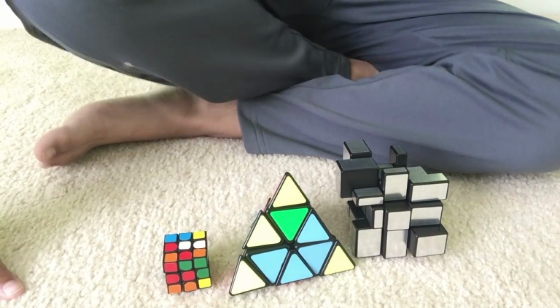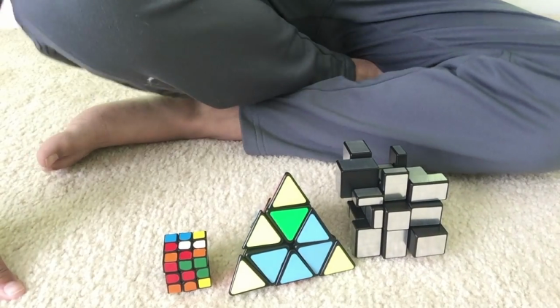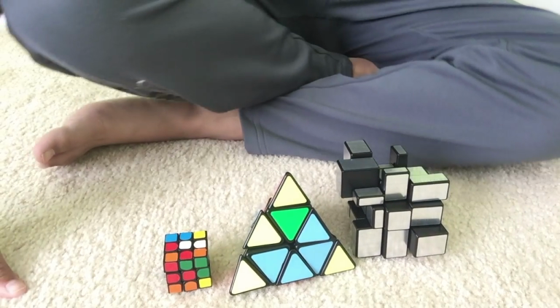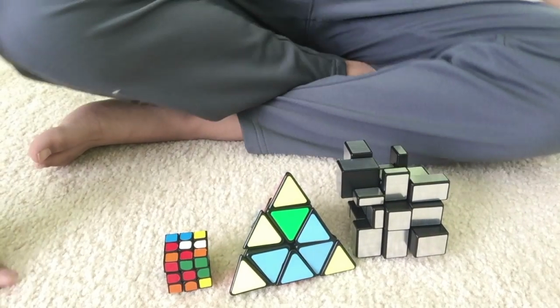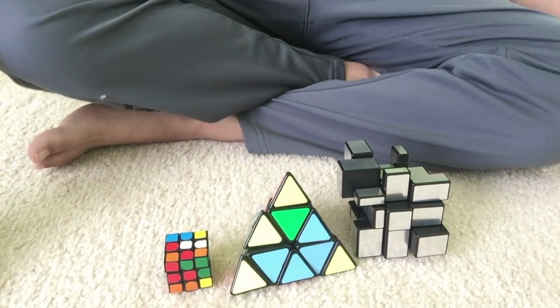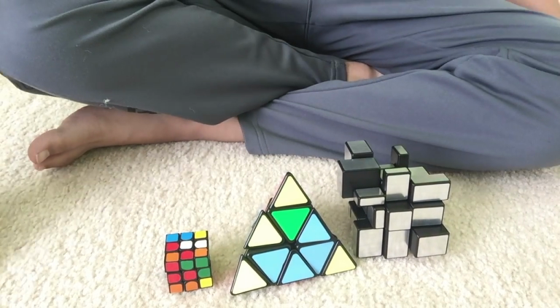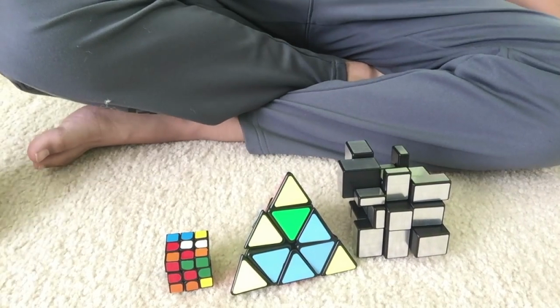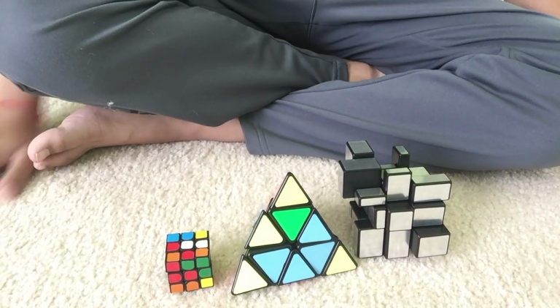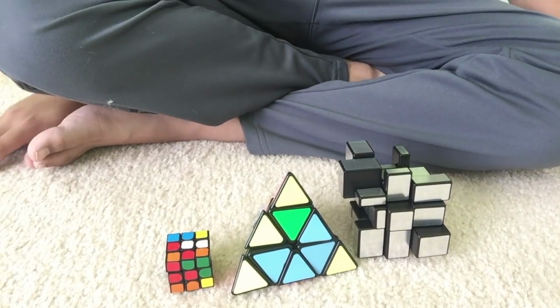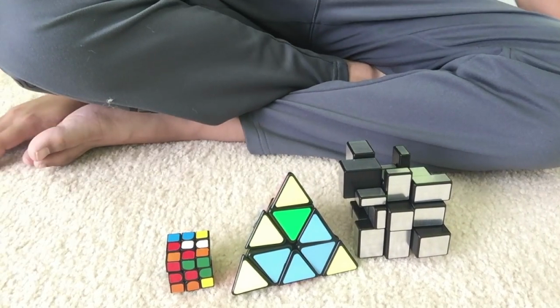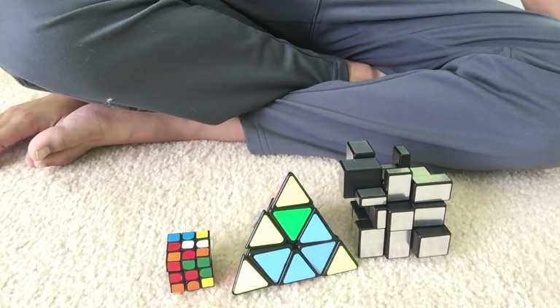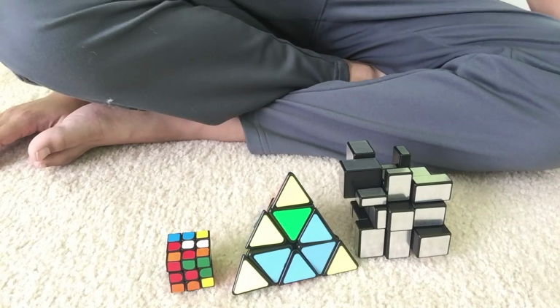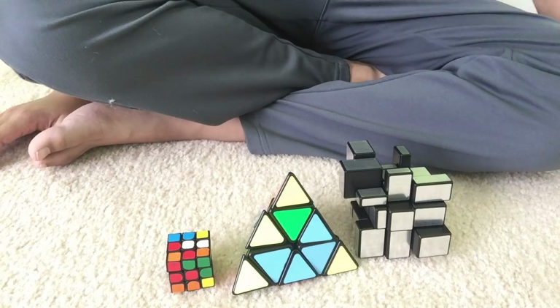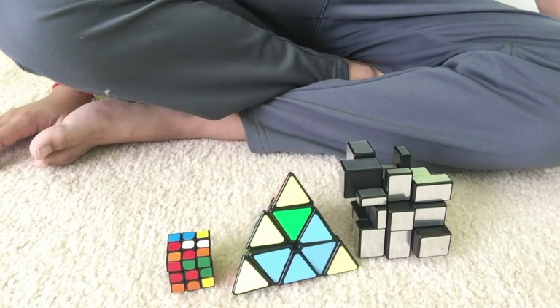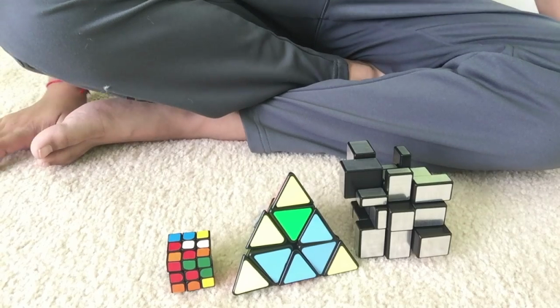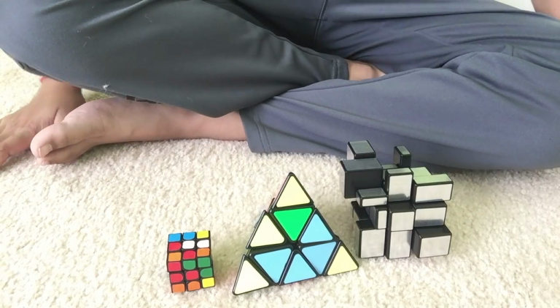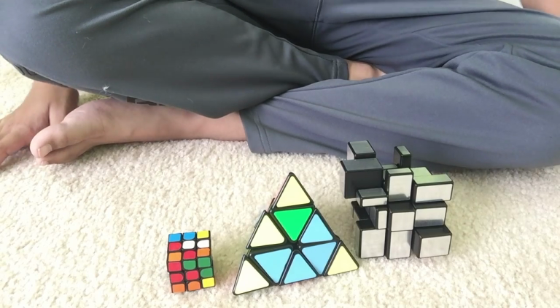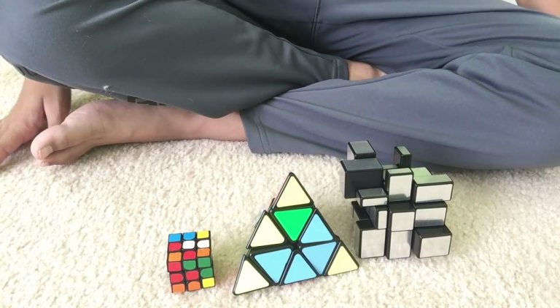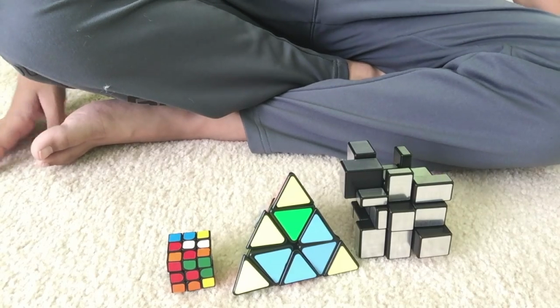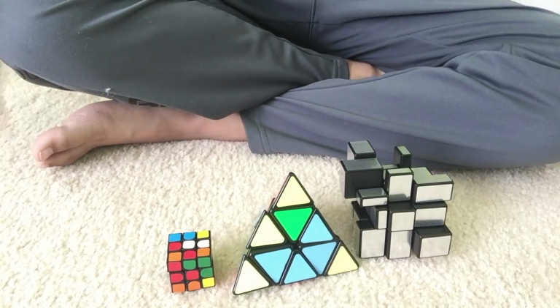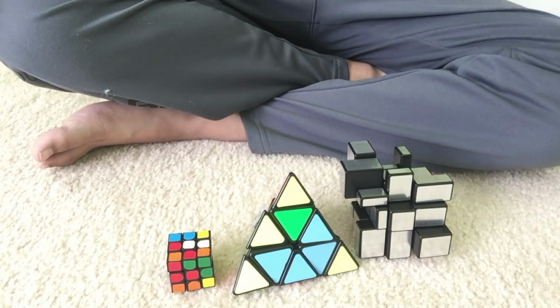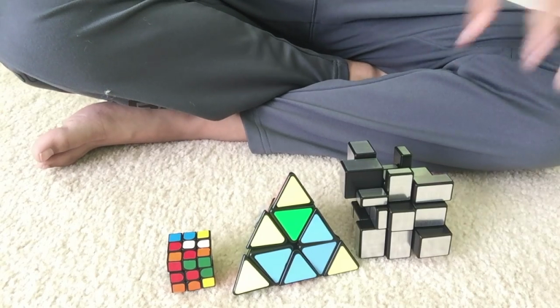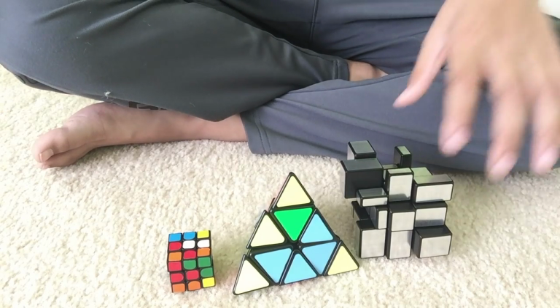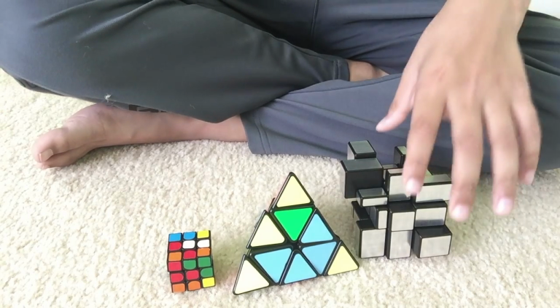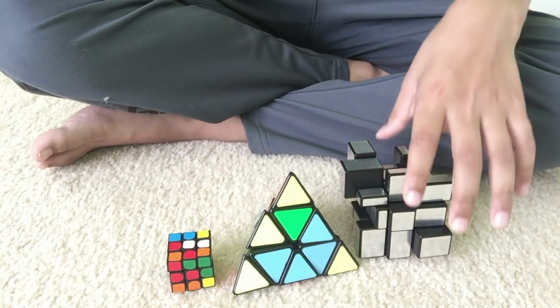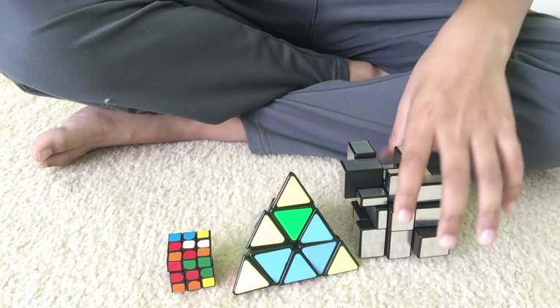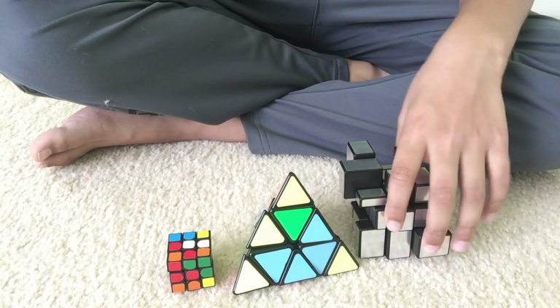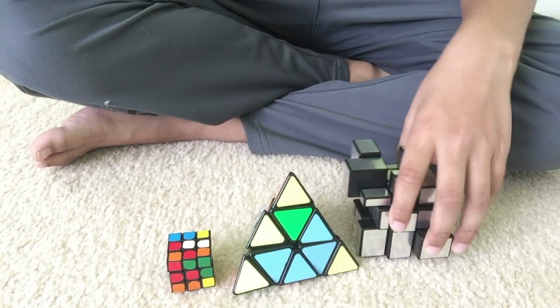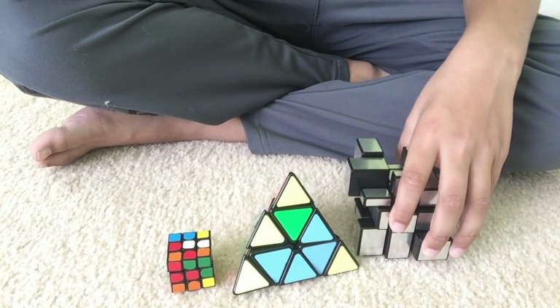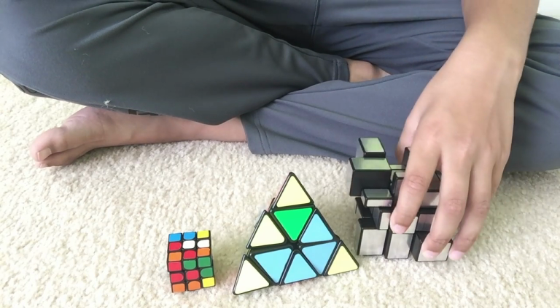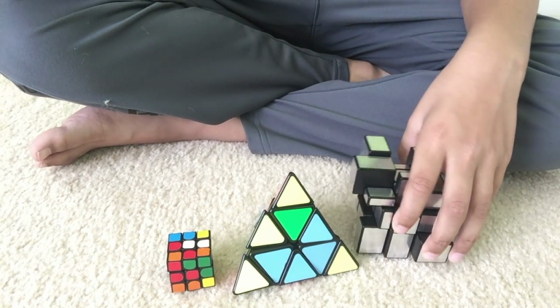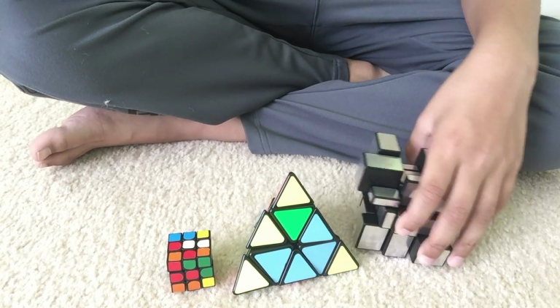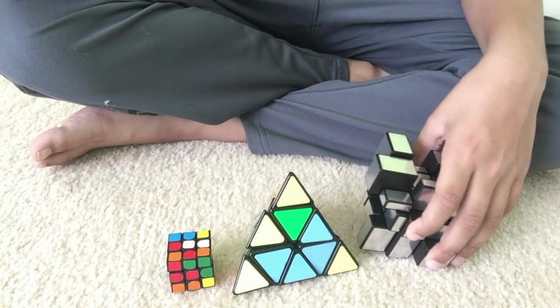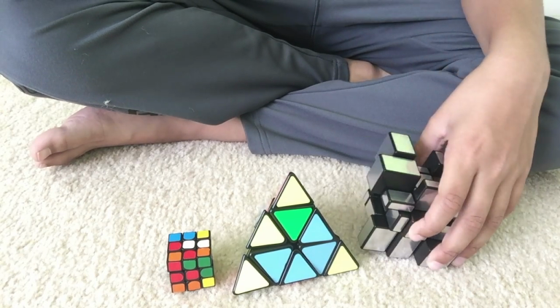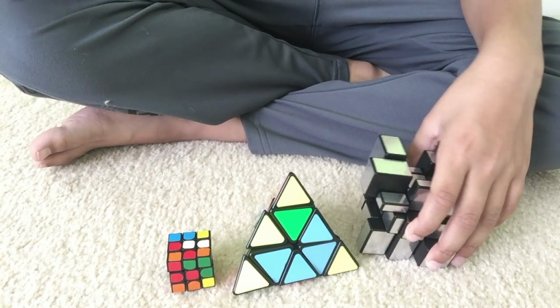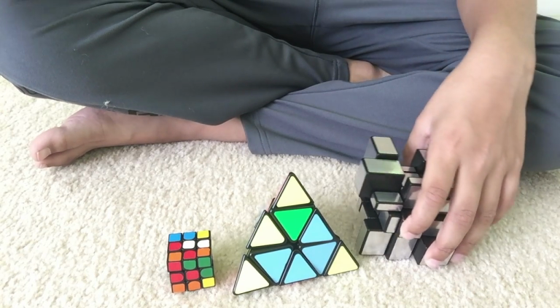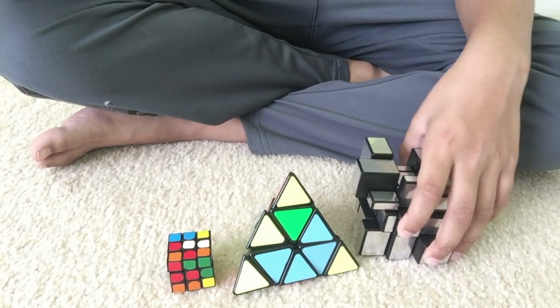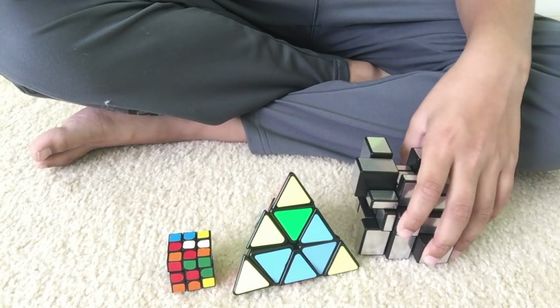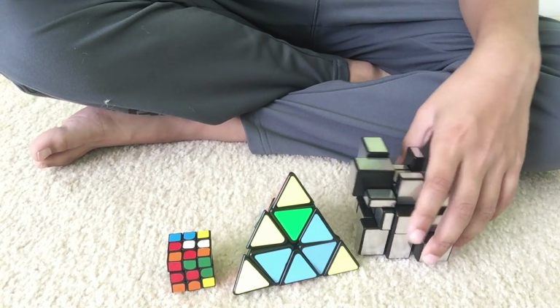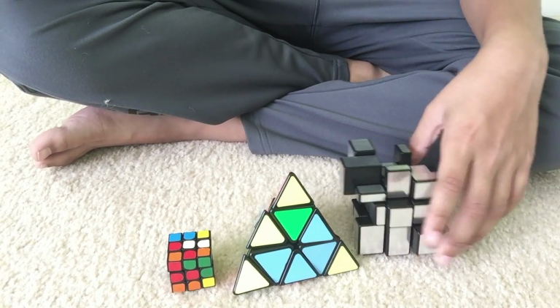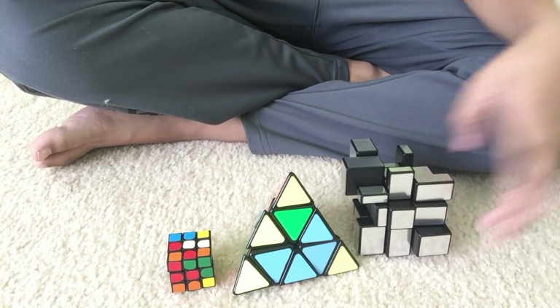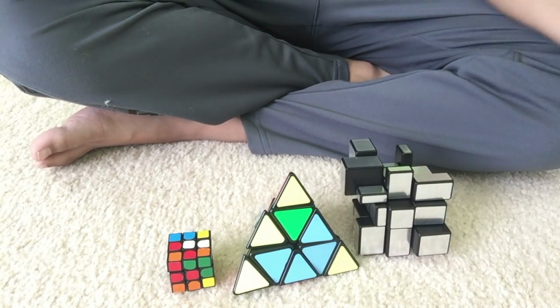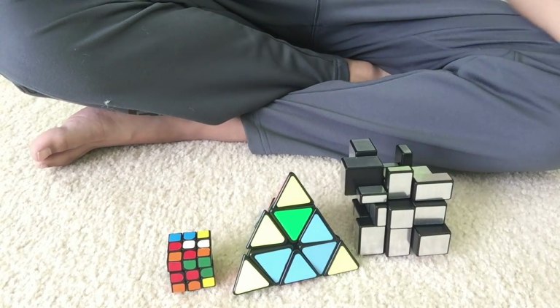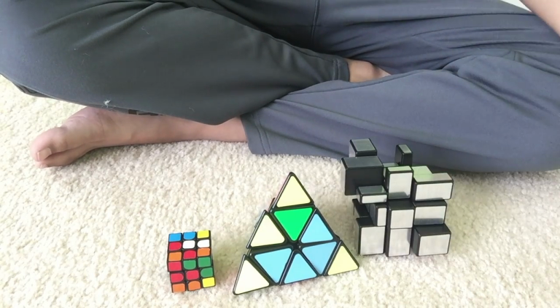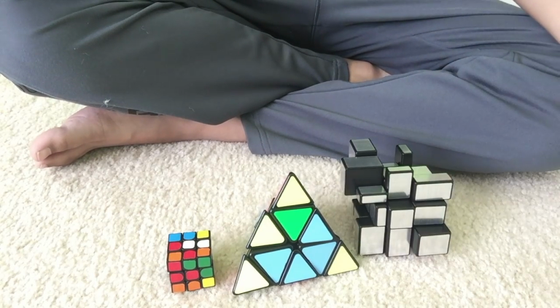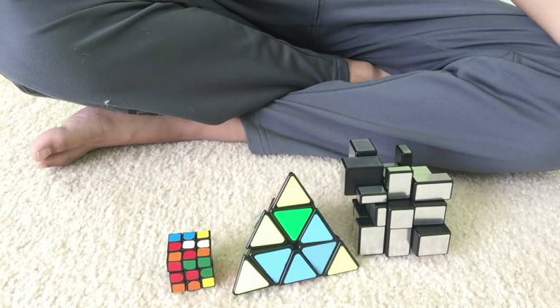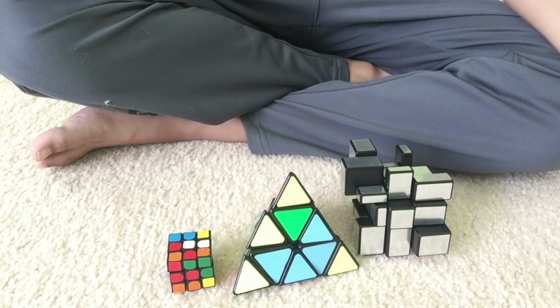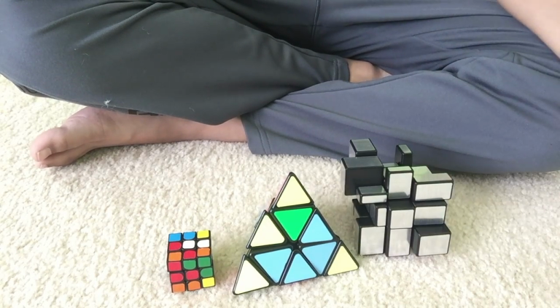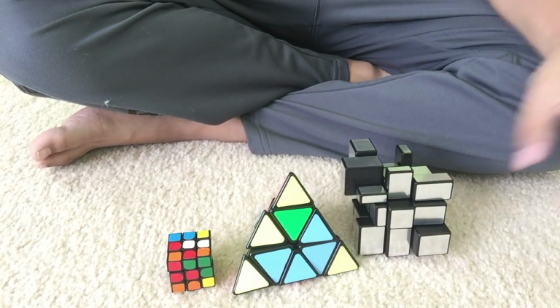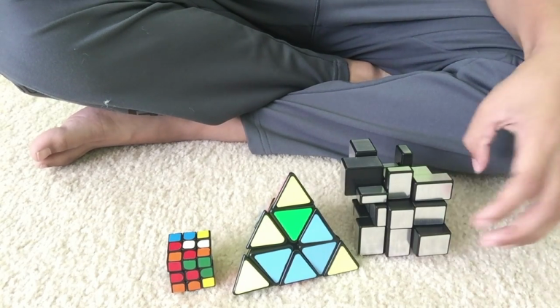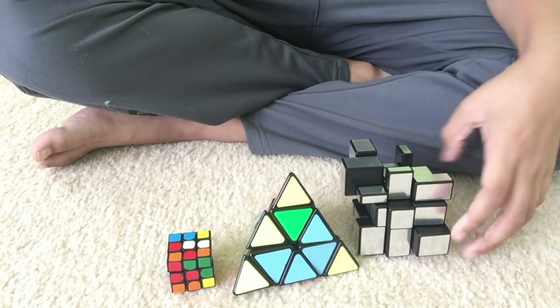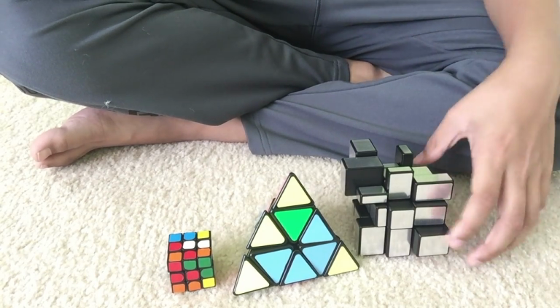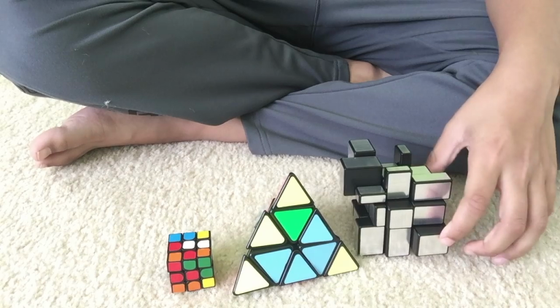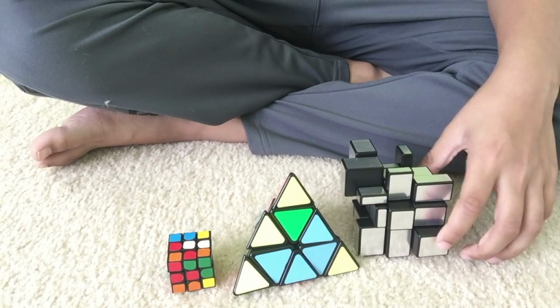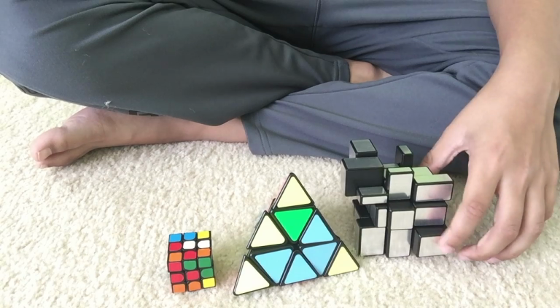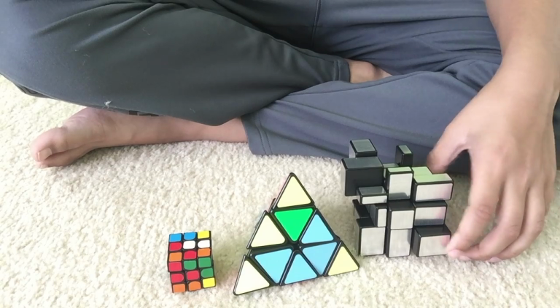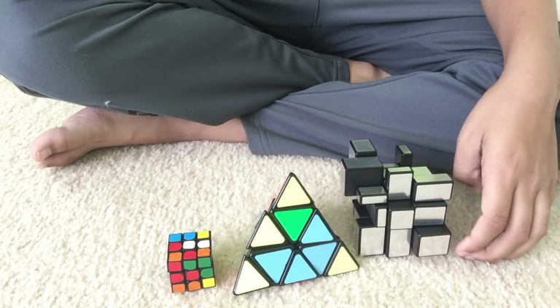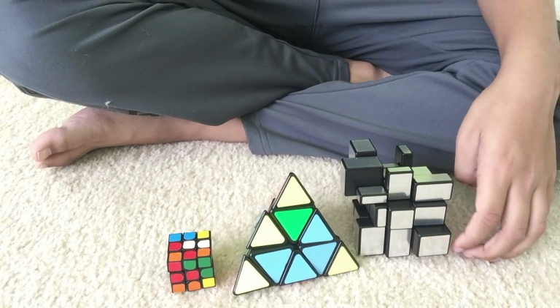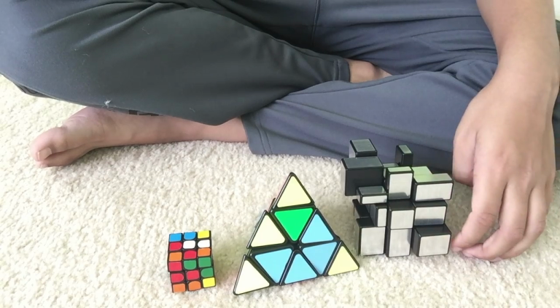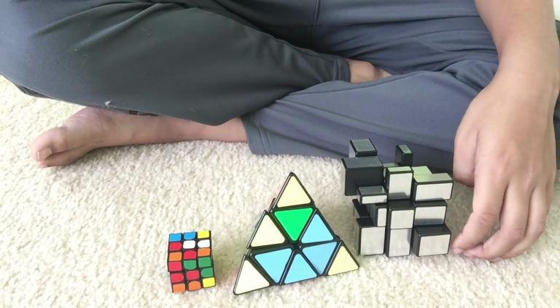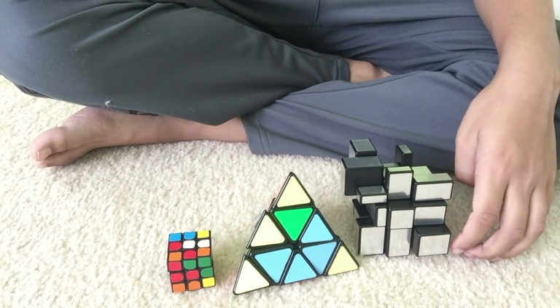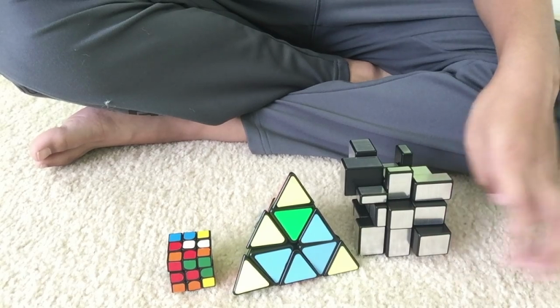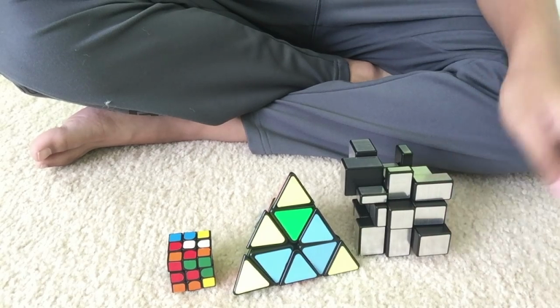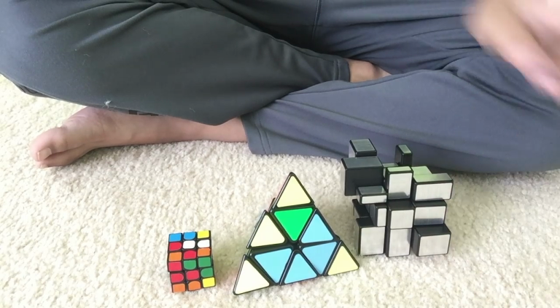Now we'll do the inspection and the solving. I can't really do any inspection for the mirror cube since it's a mirror cube.